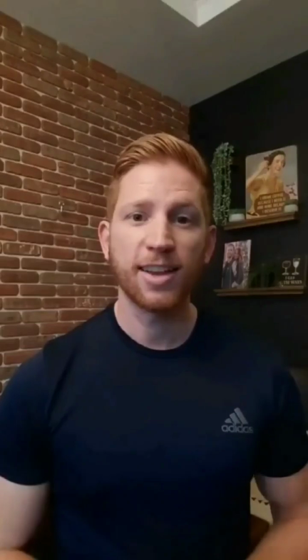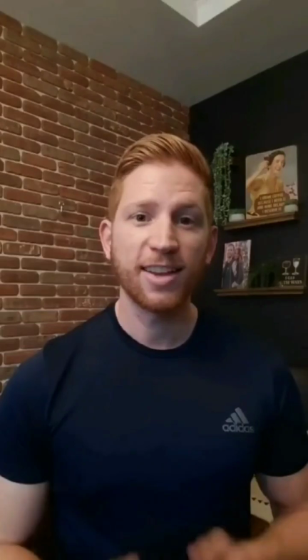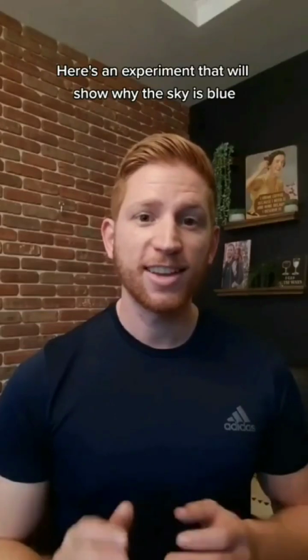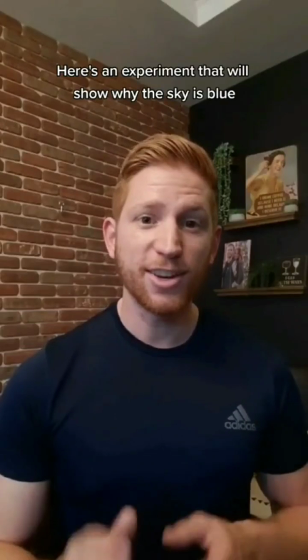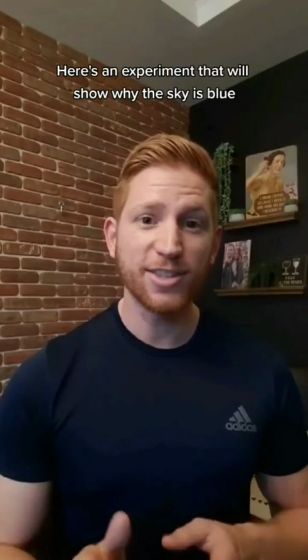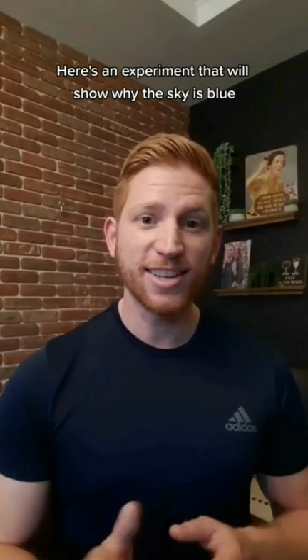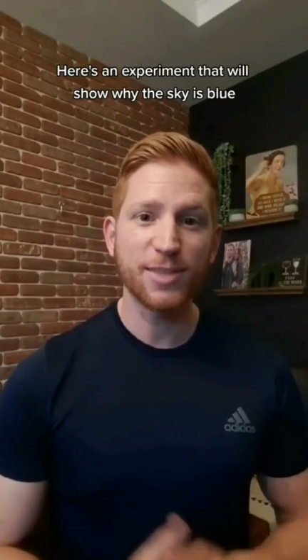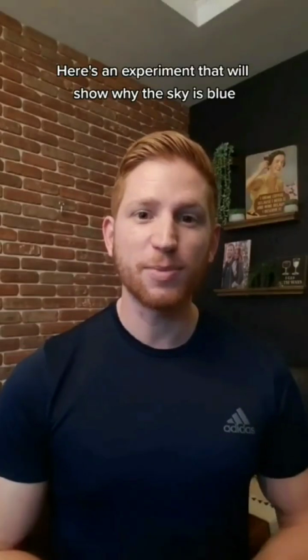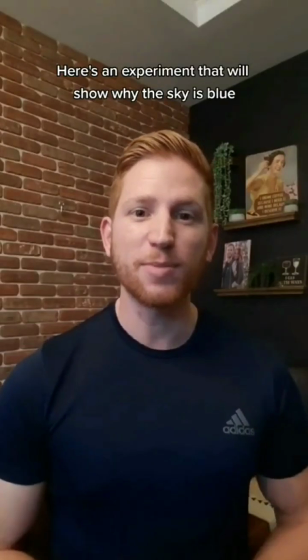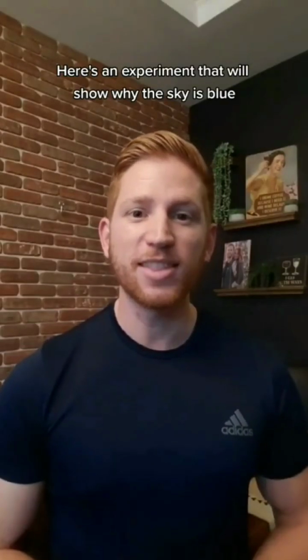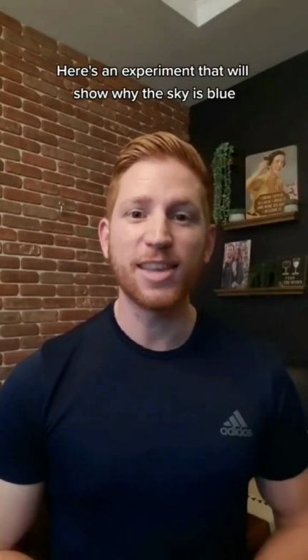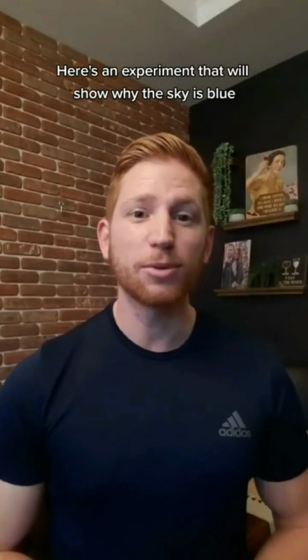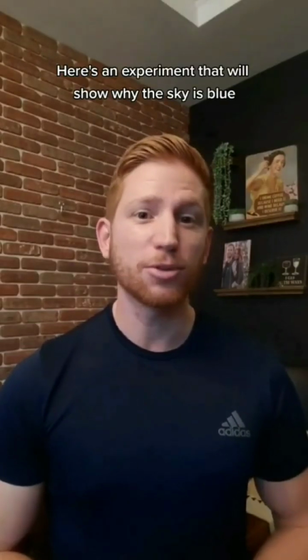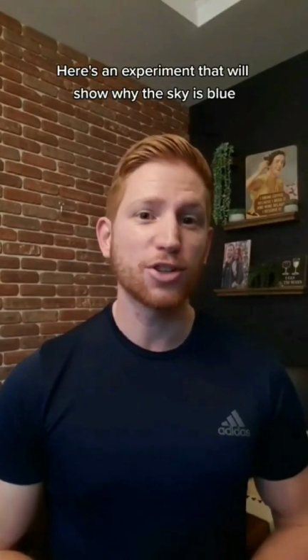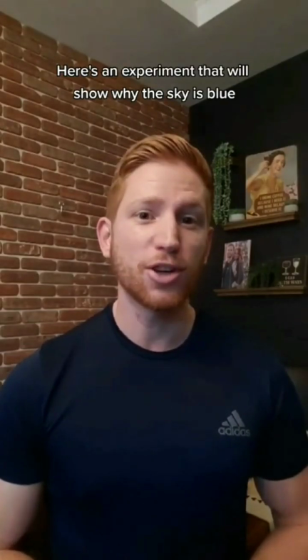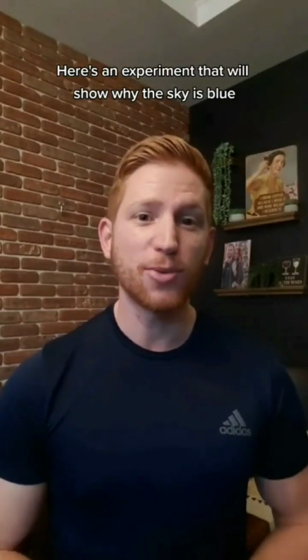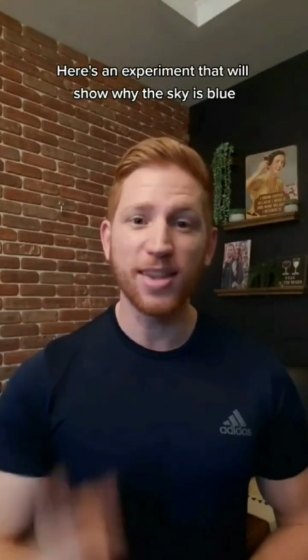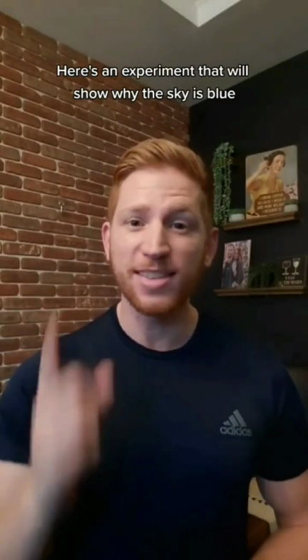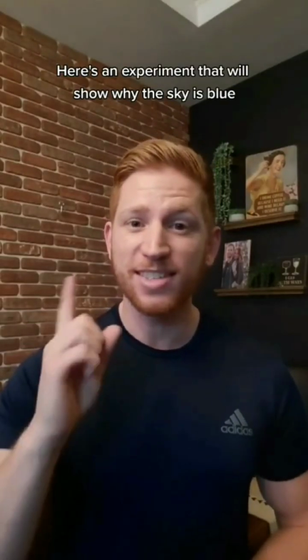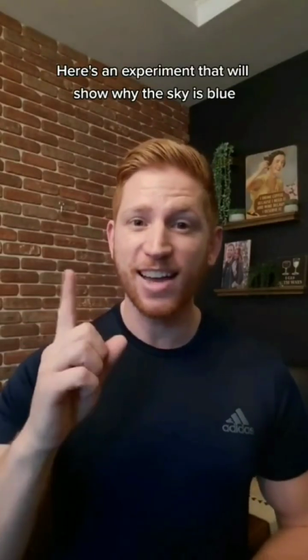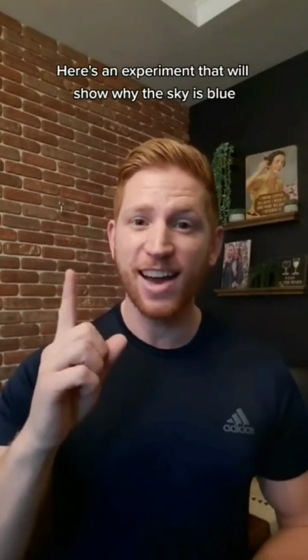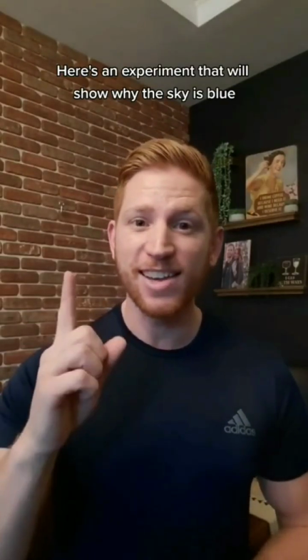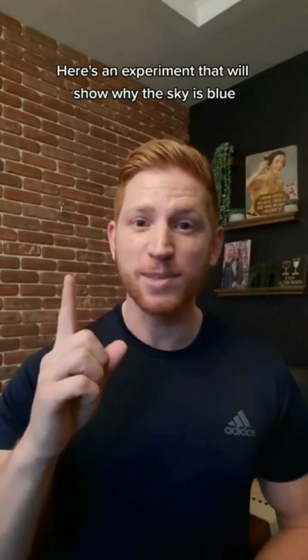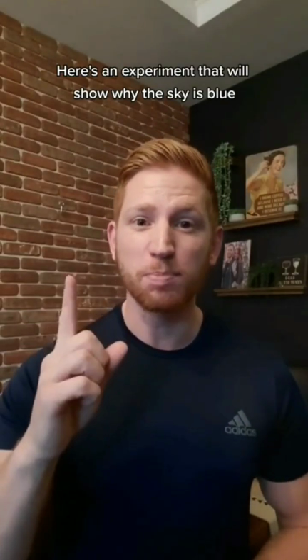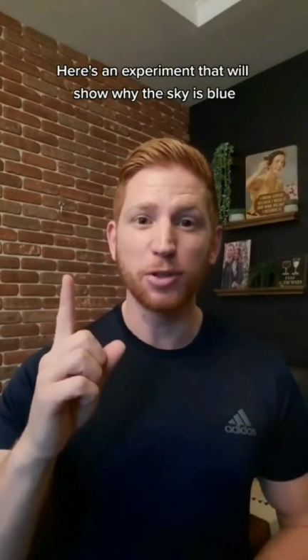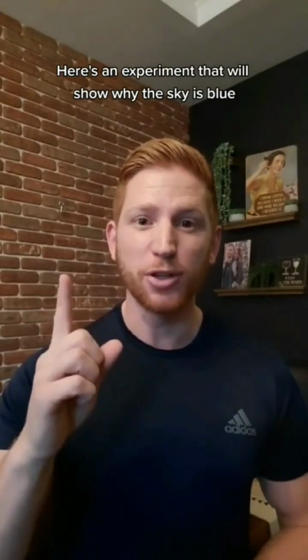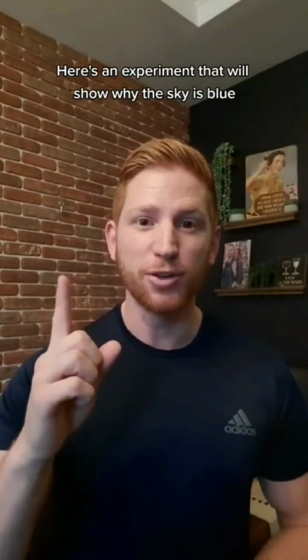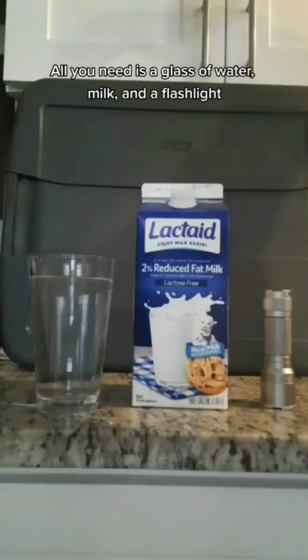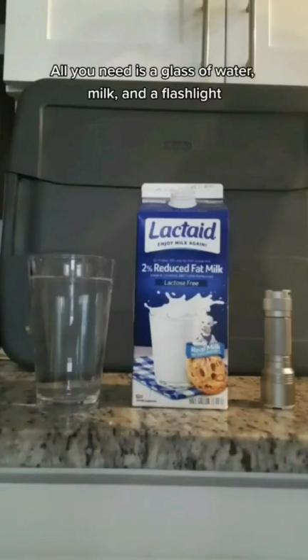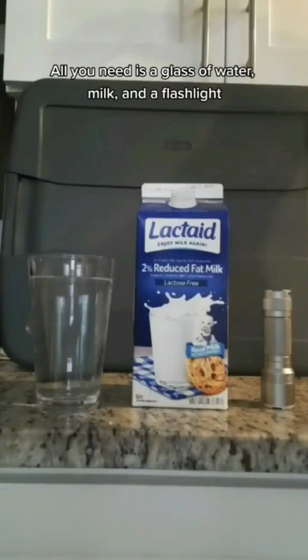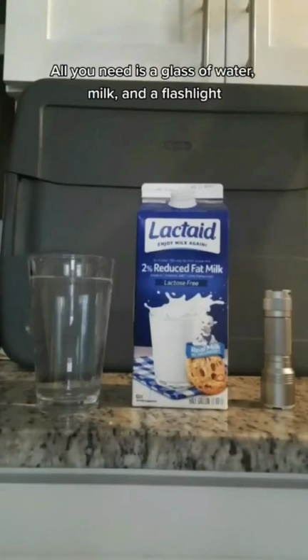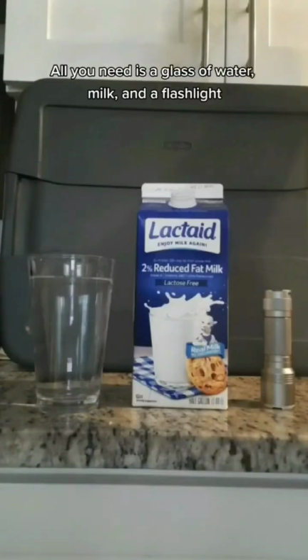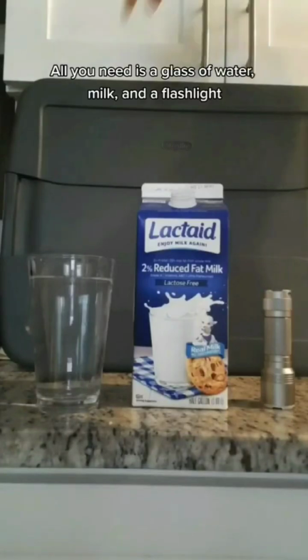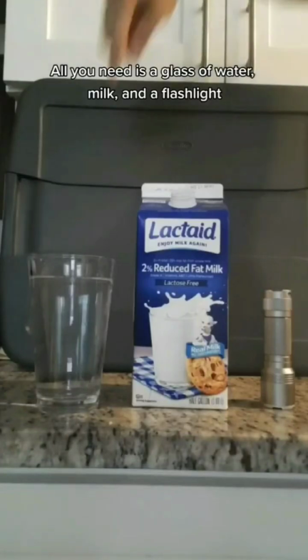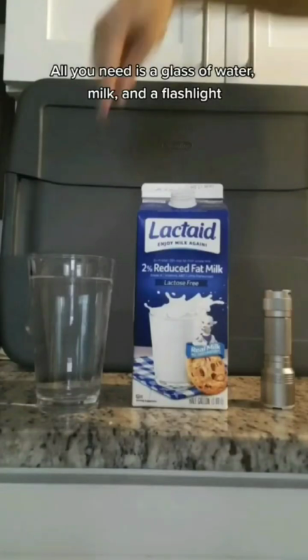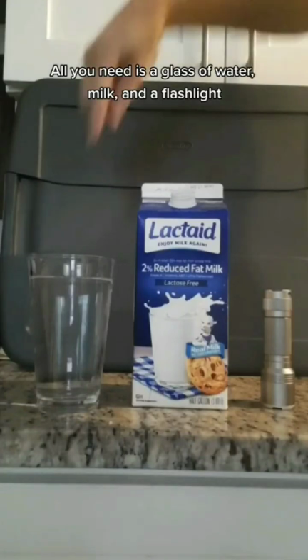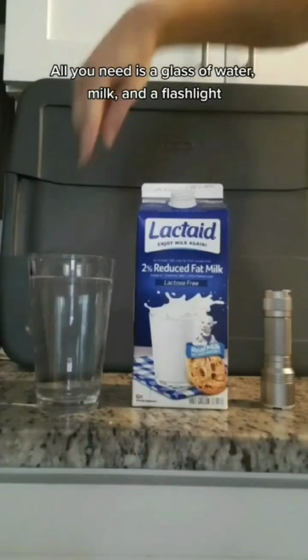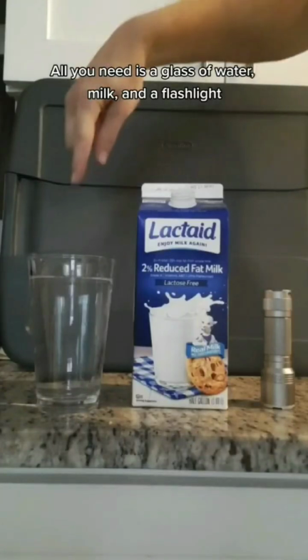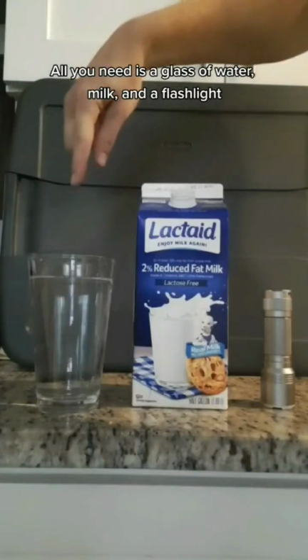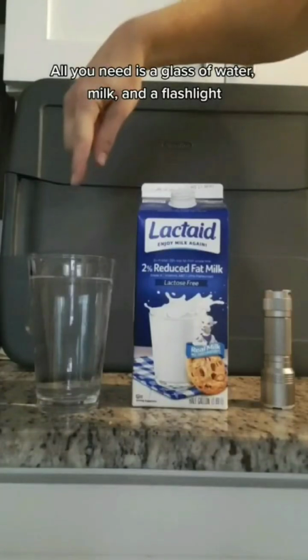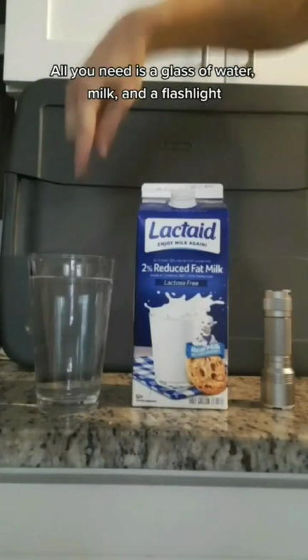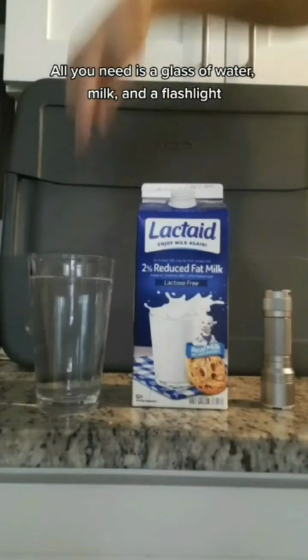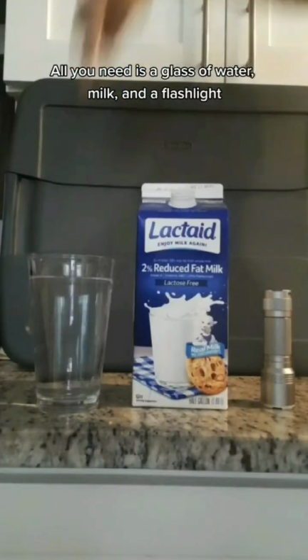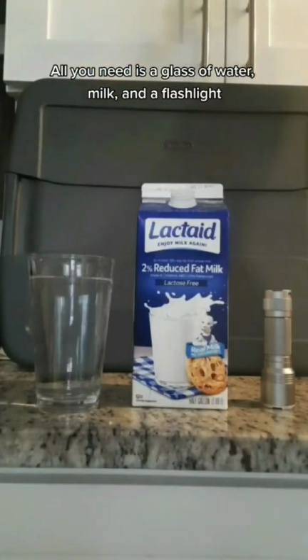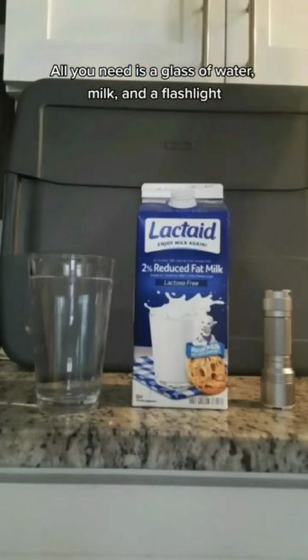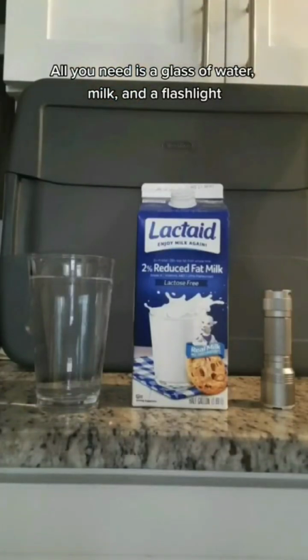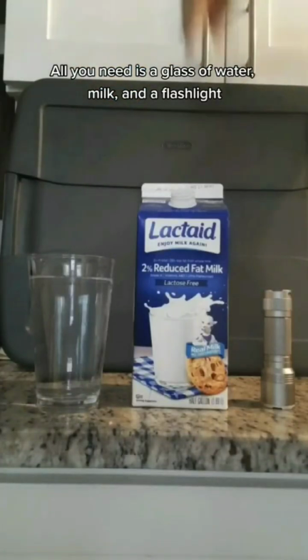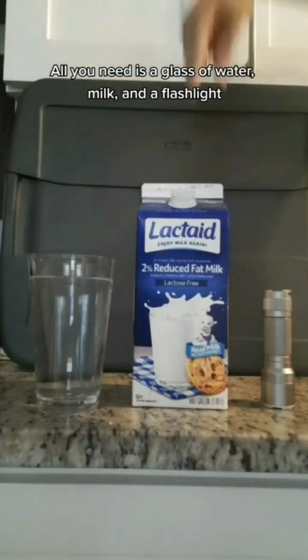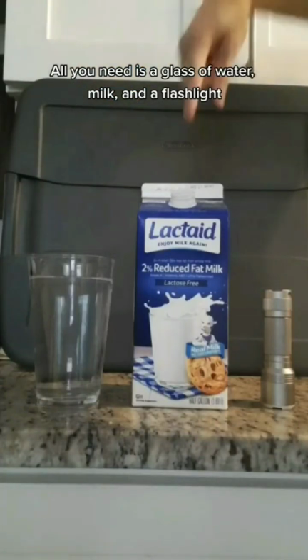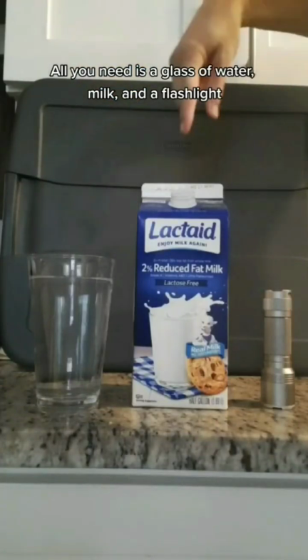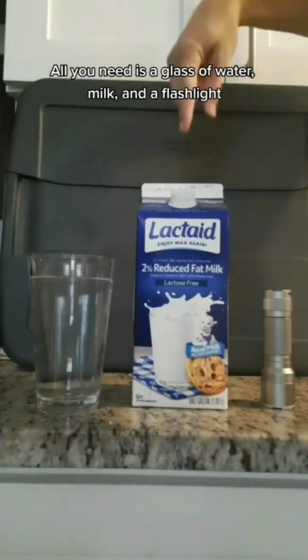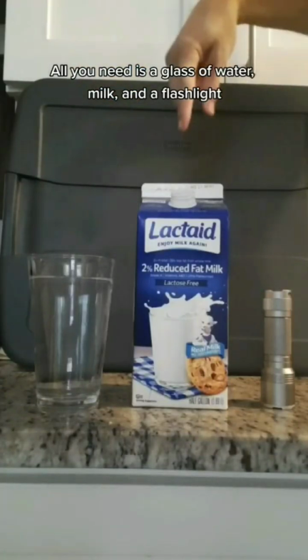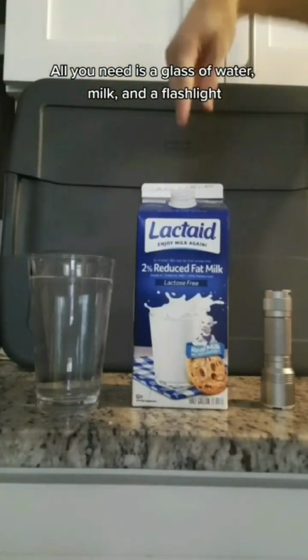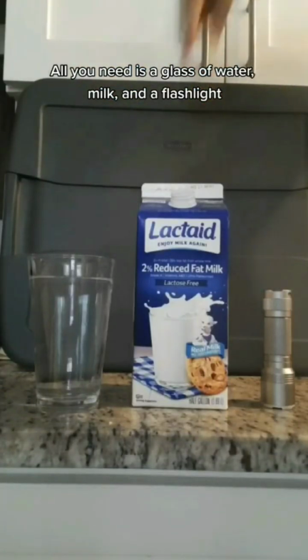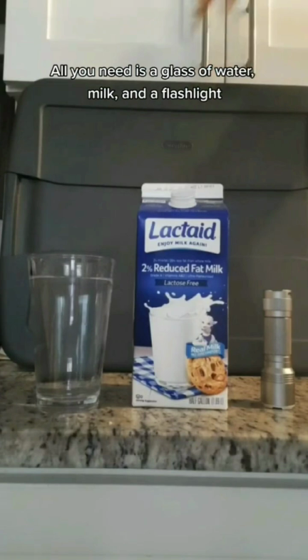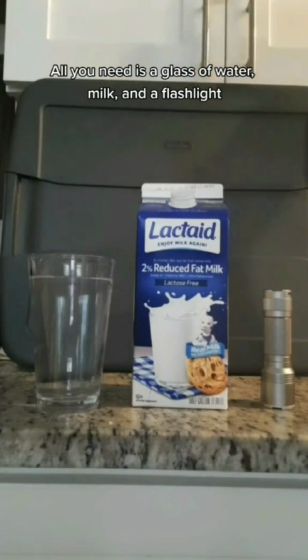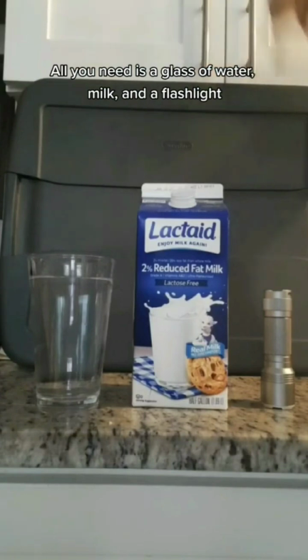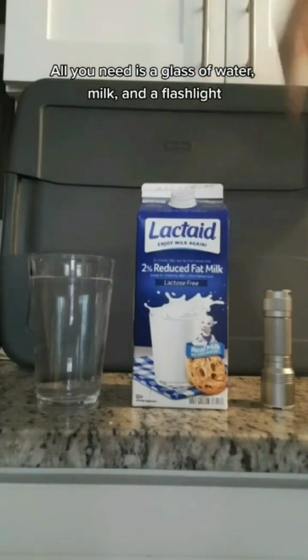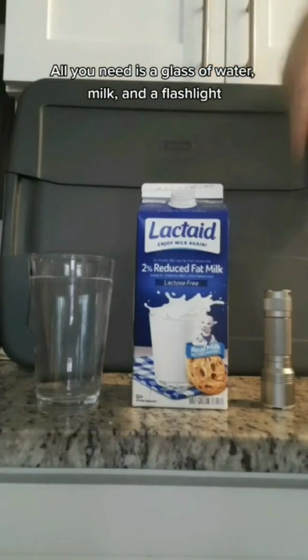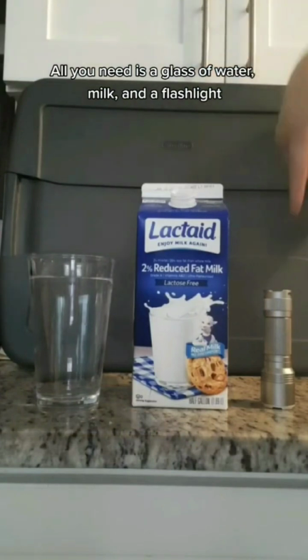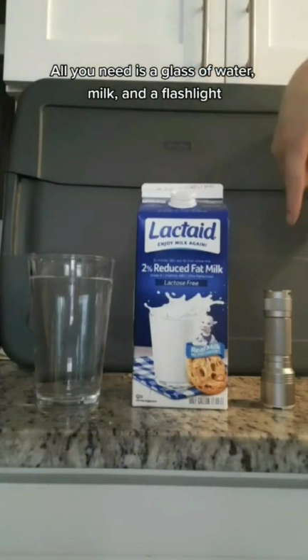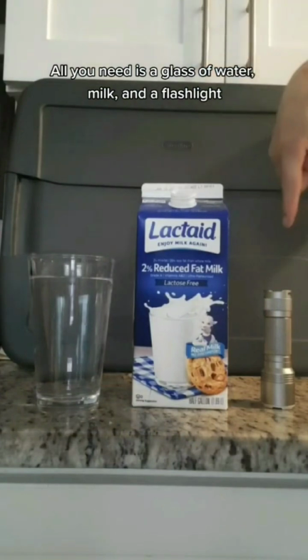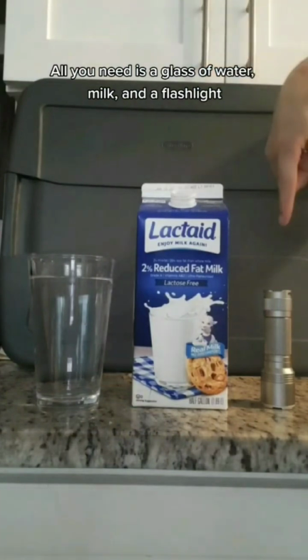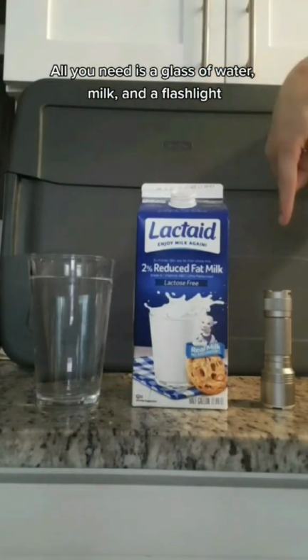Here's an experiment that will show why the sky is blue. All you need is a glass of water, milk, and a flashlight.